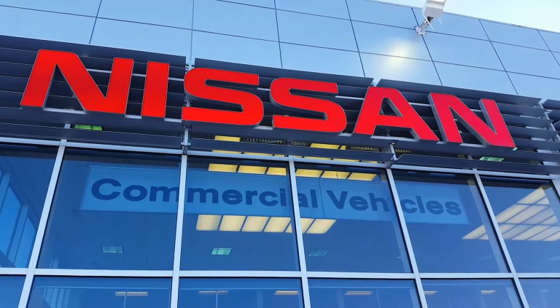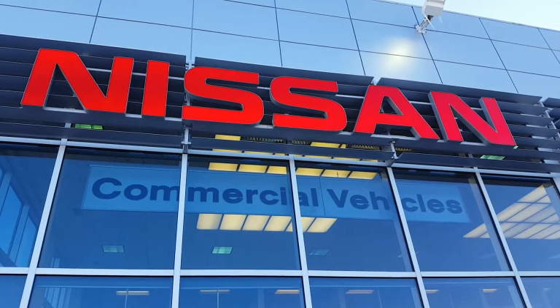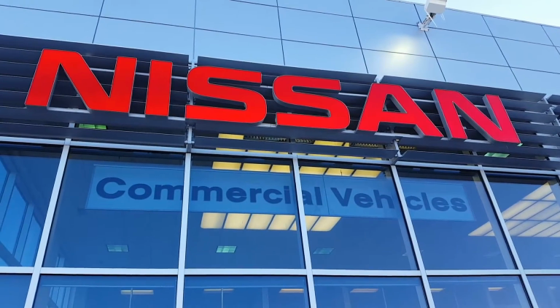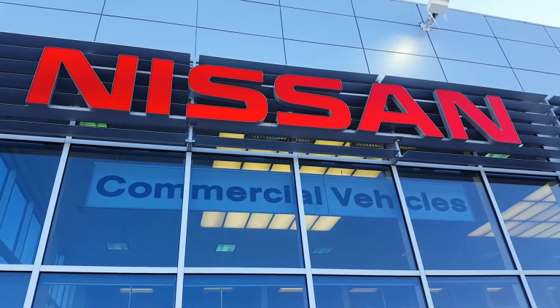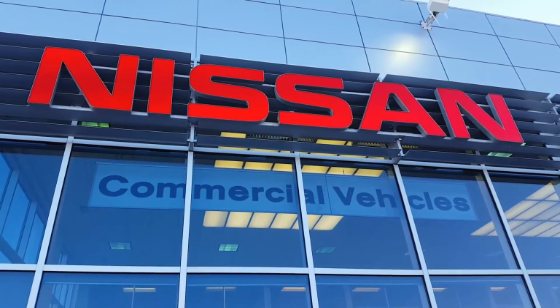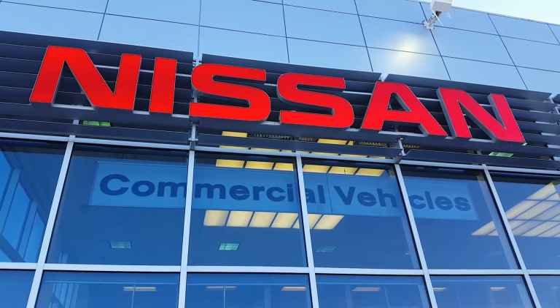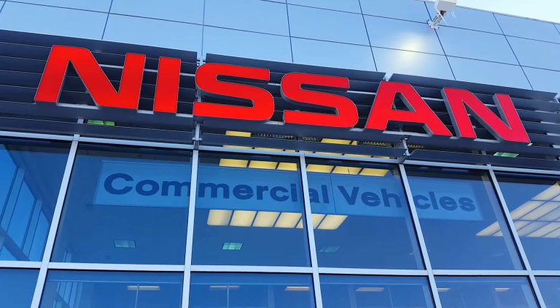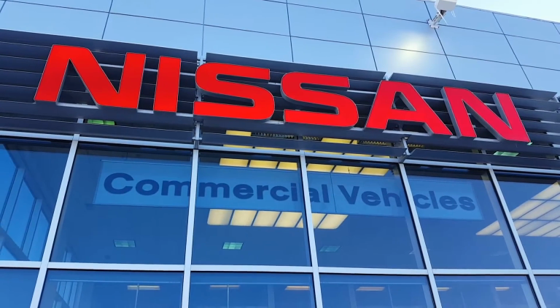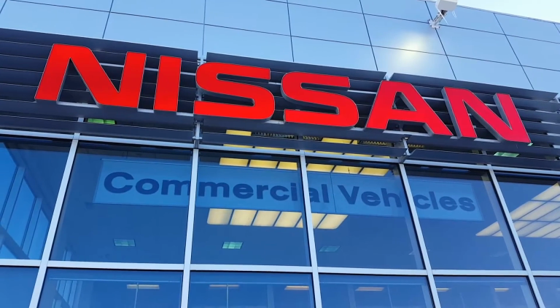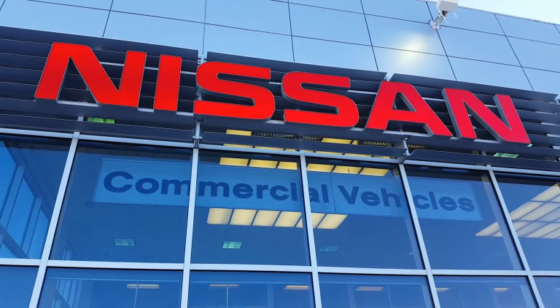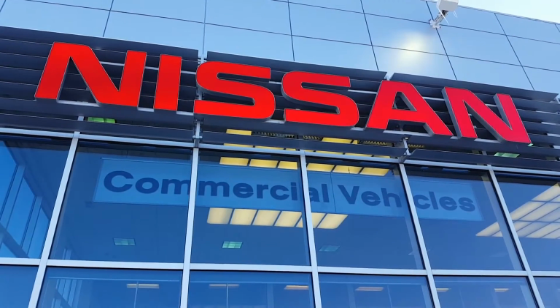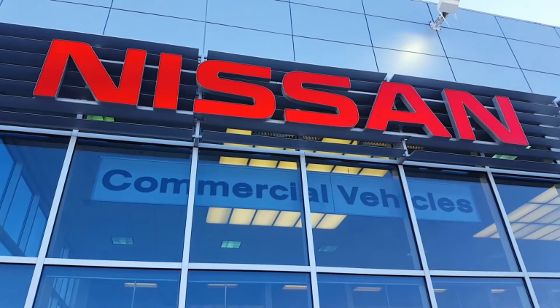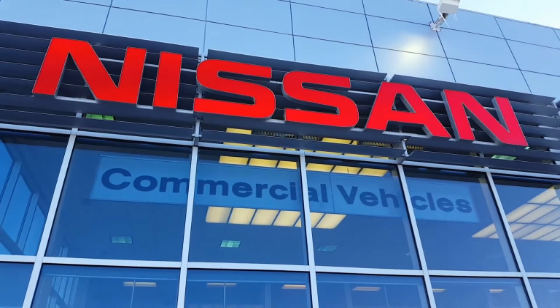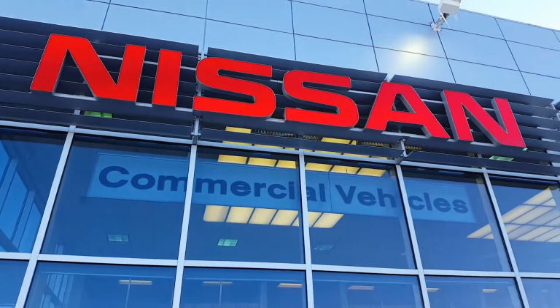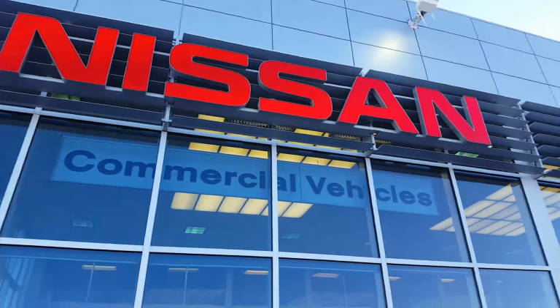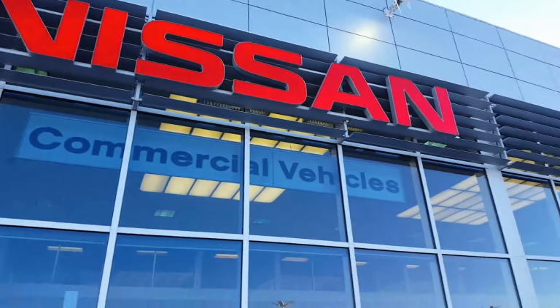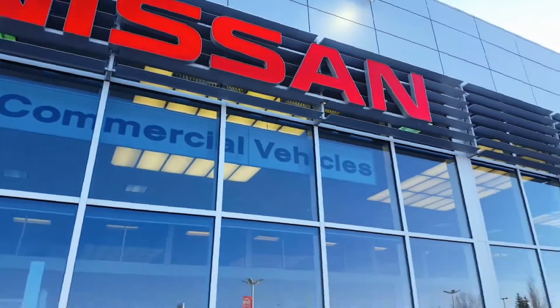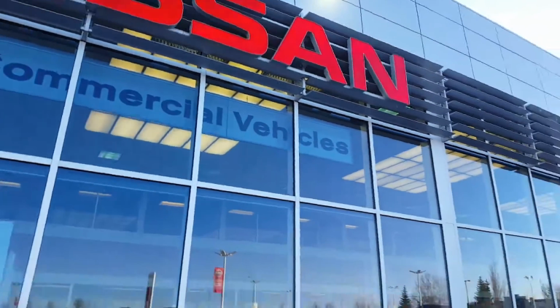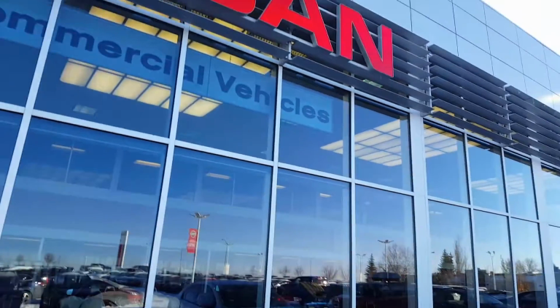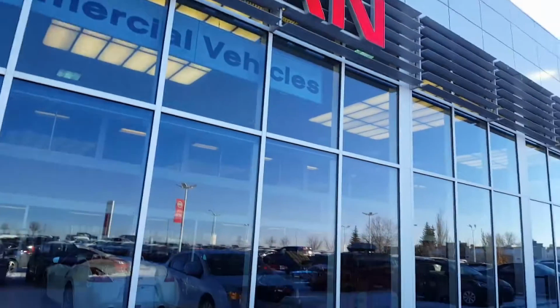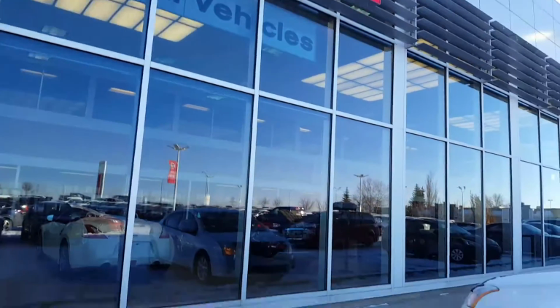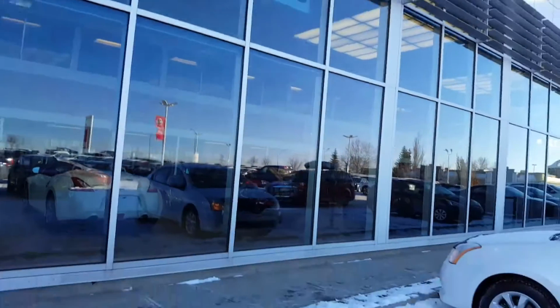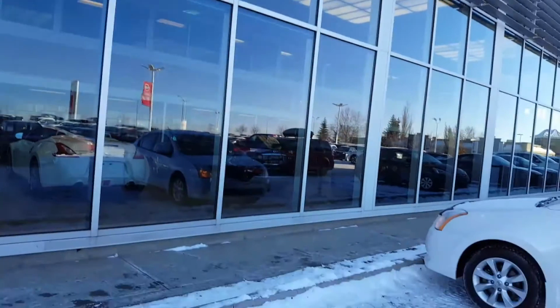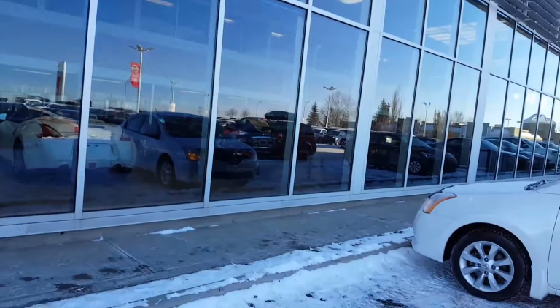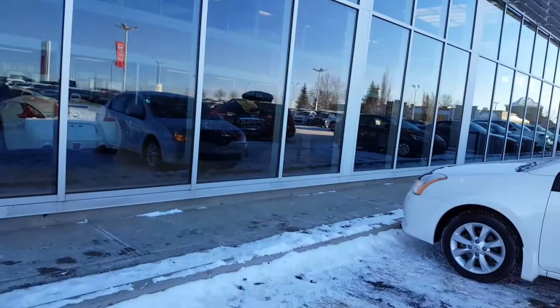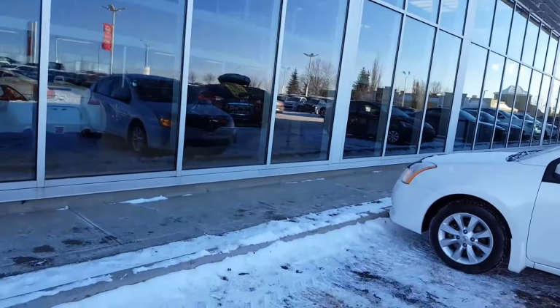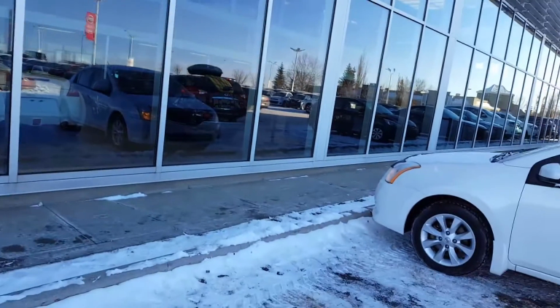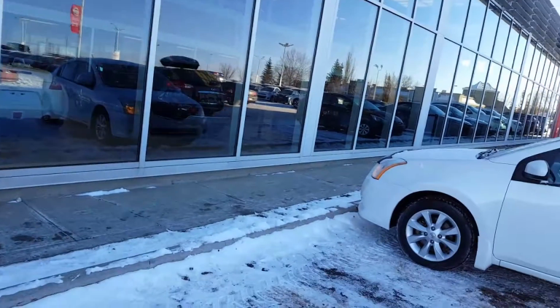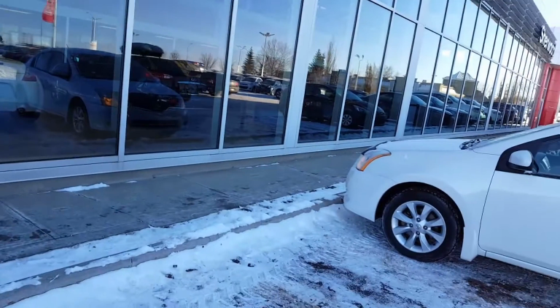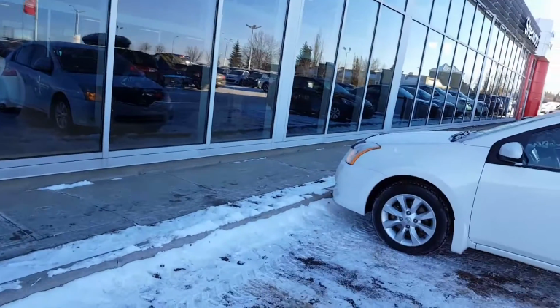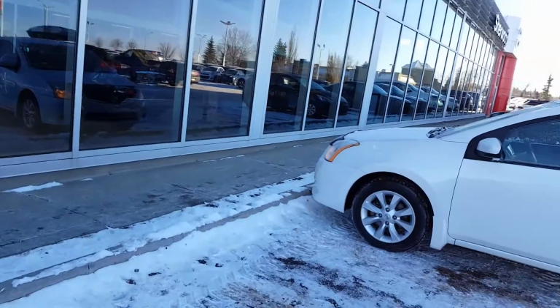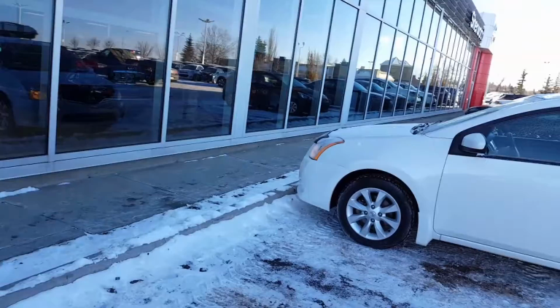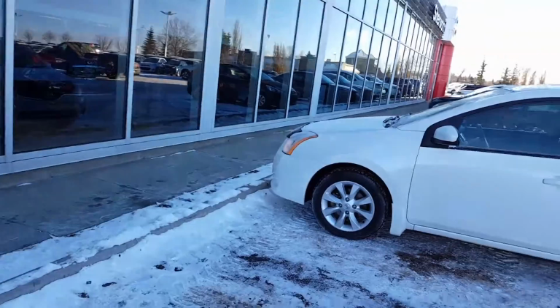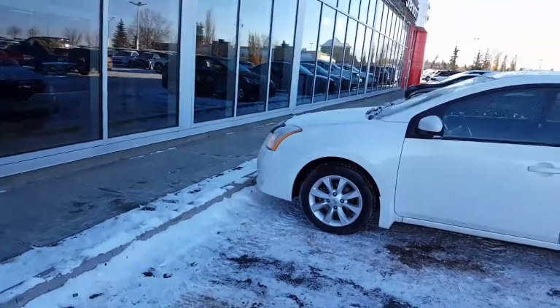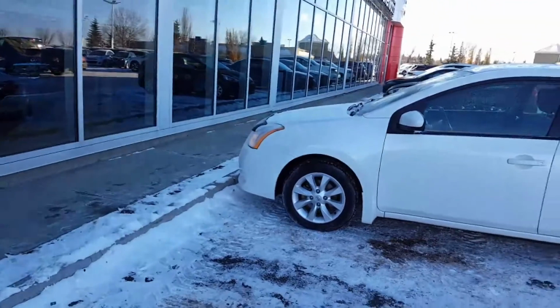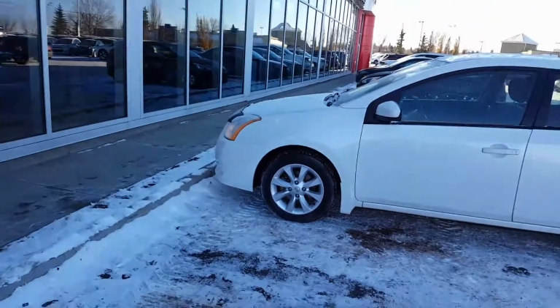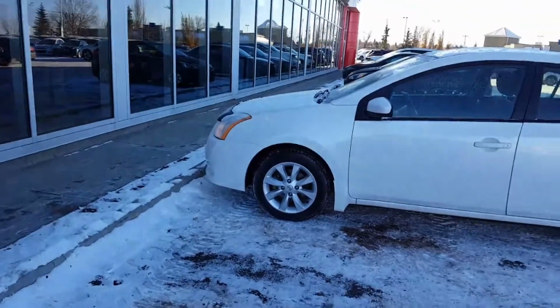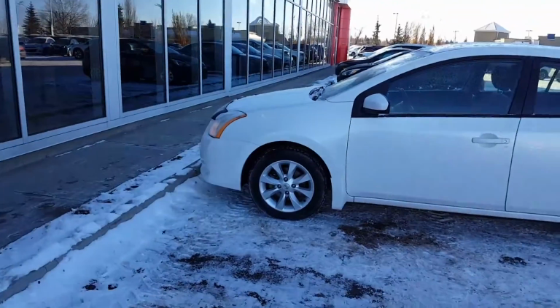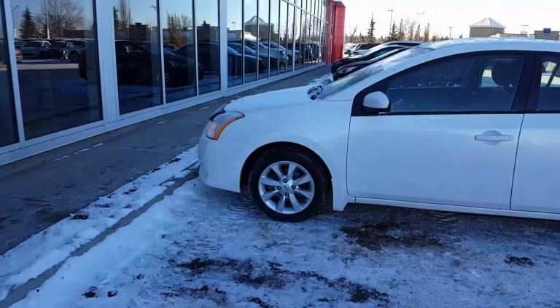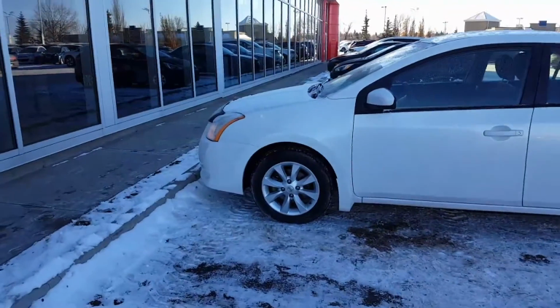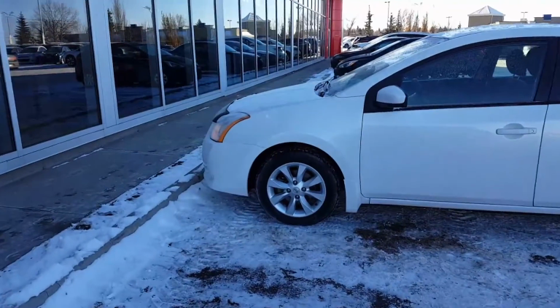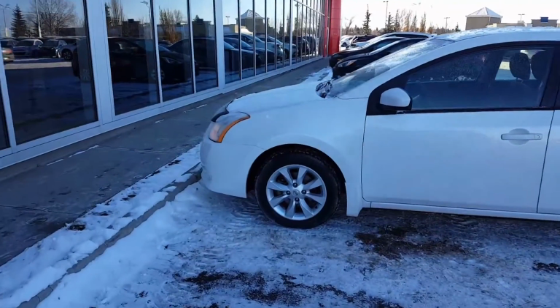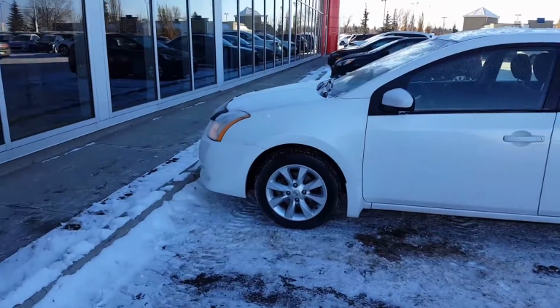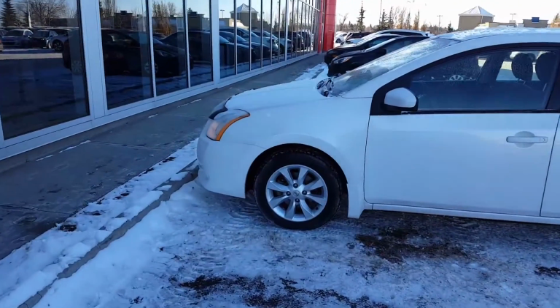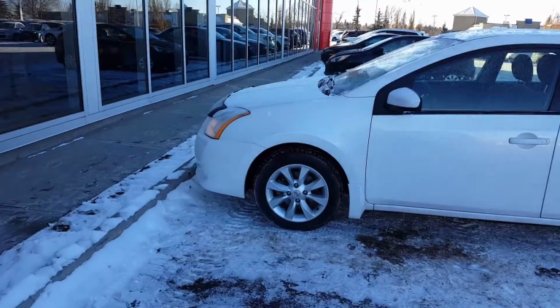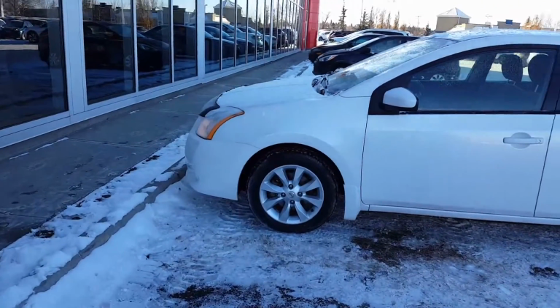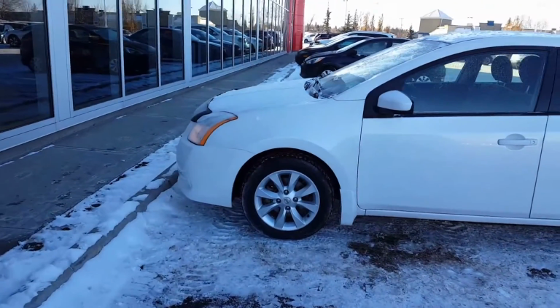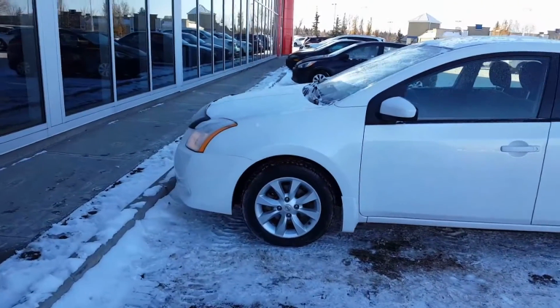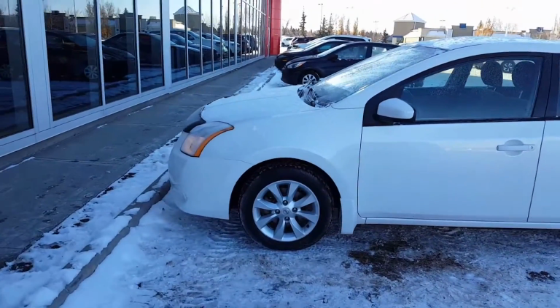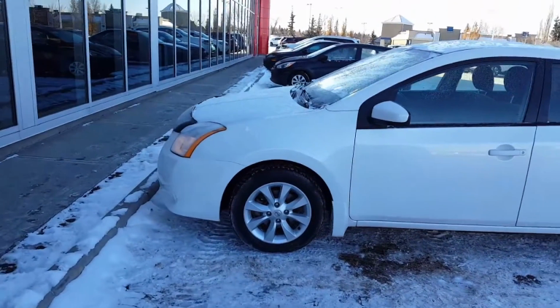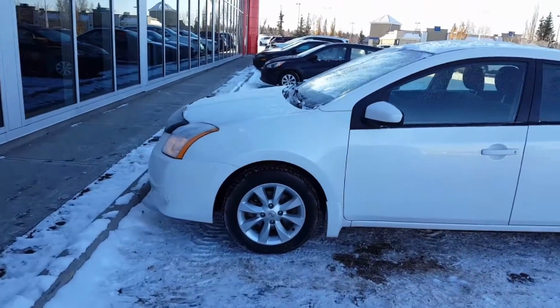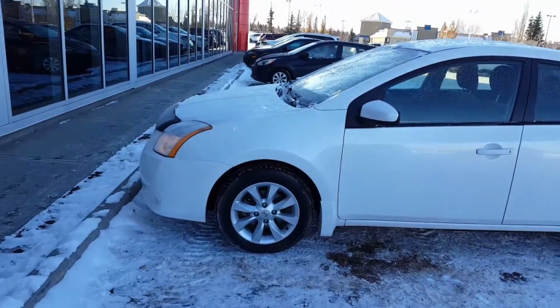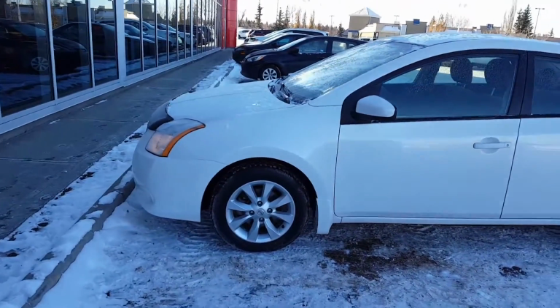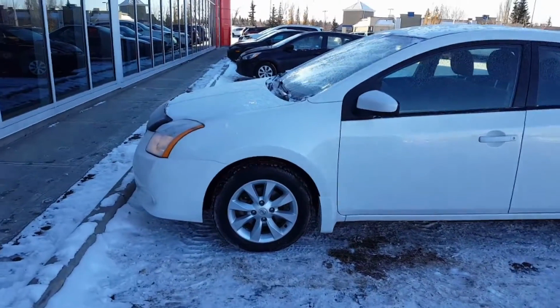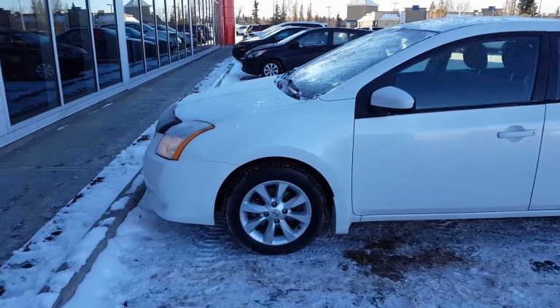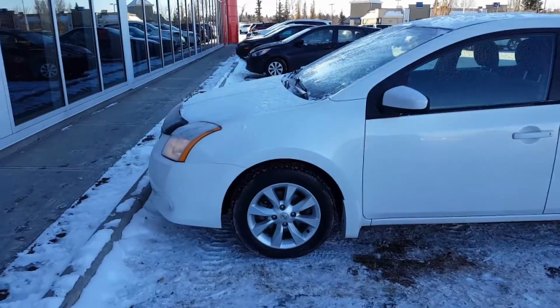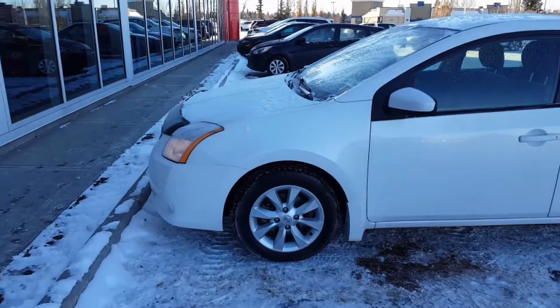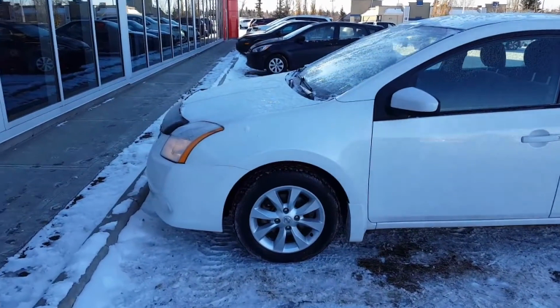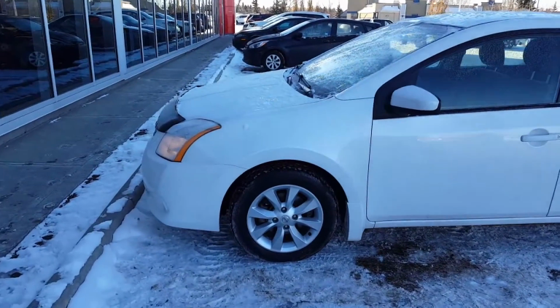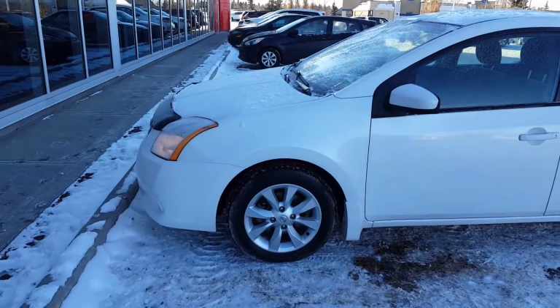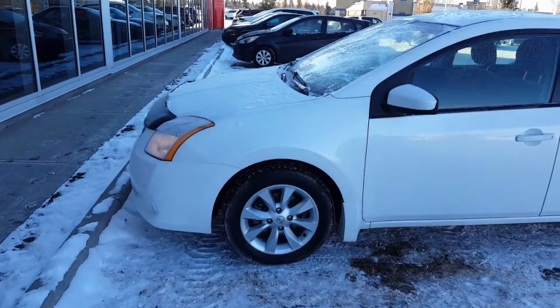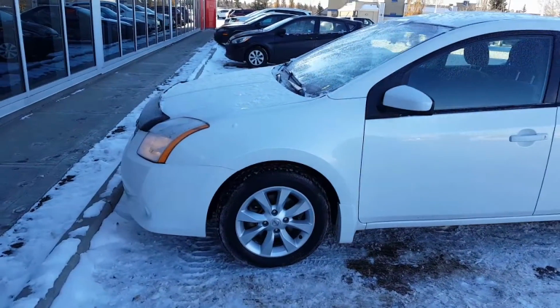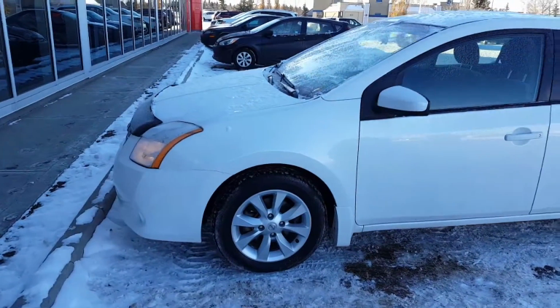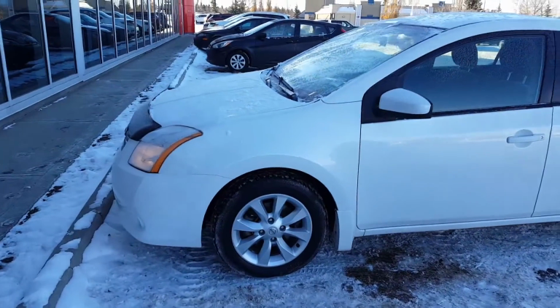Good morning Pat, how are you today? This is Vince from Unsugar Nissan and here's a short video of this 2011 Nissan Sentra.